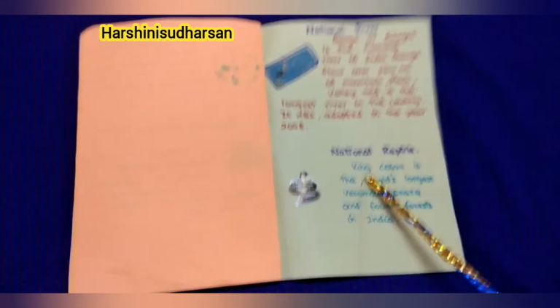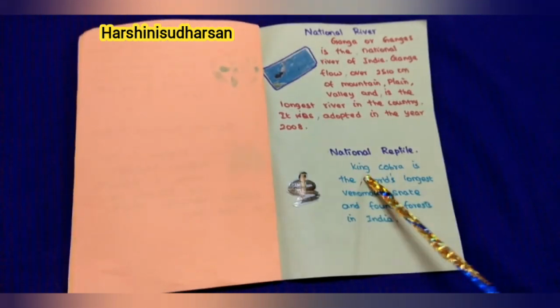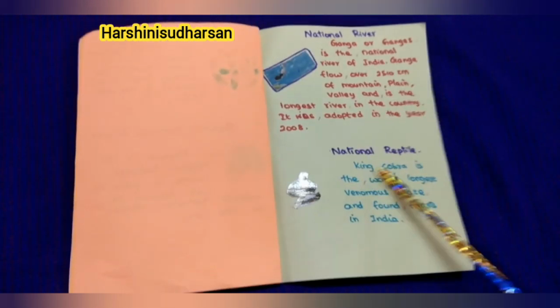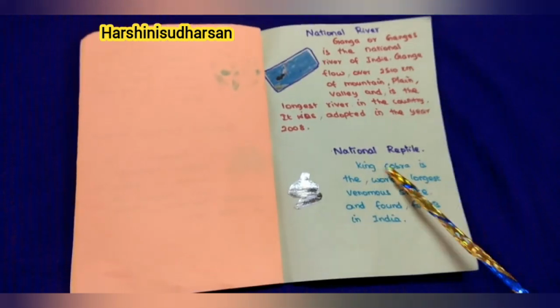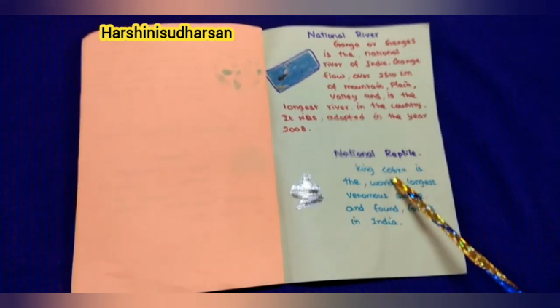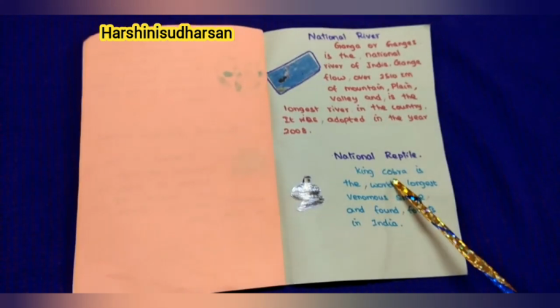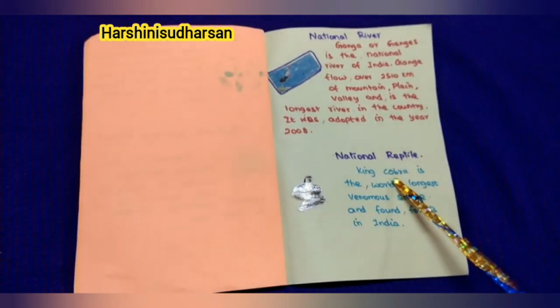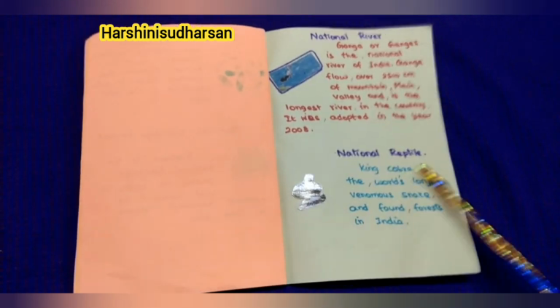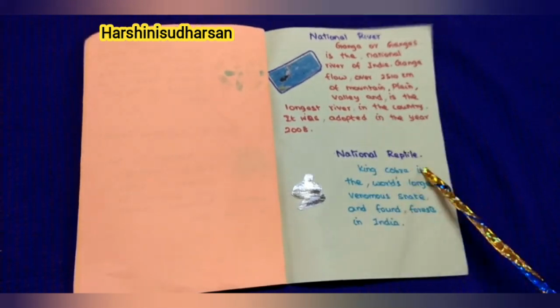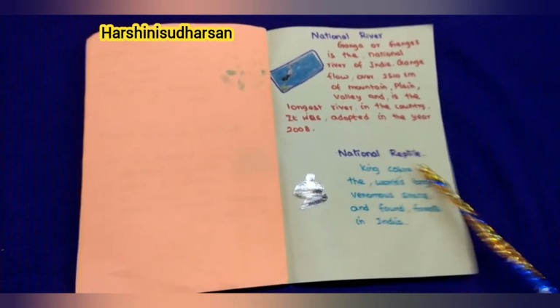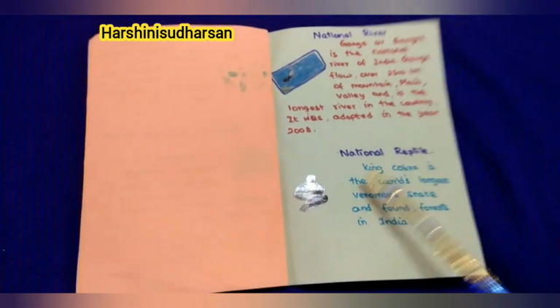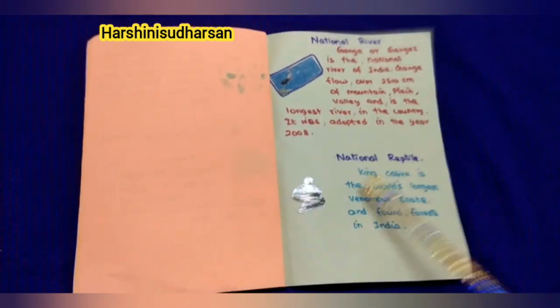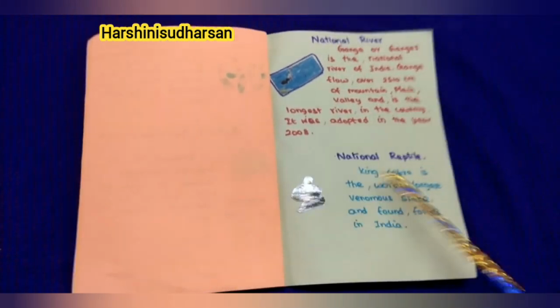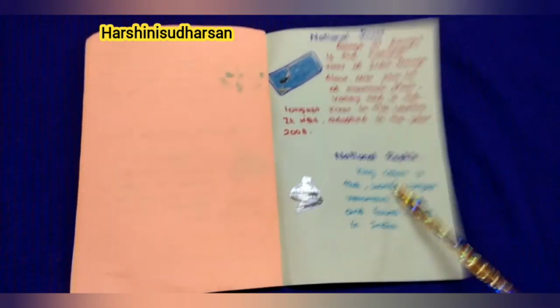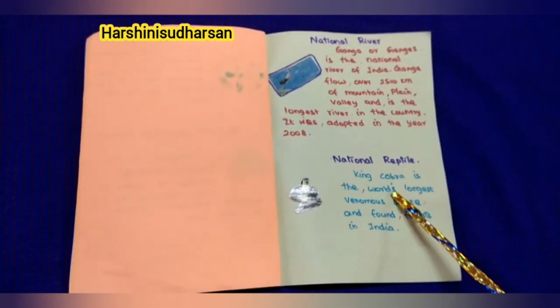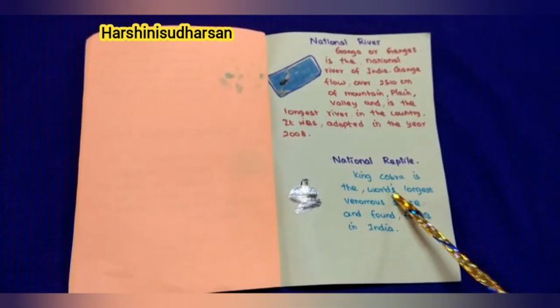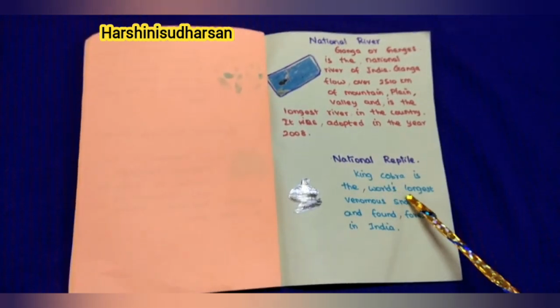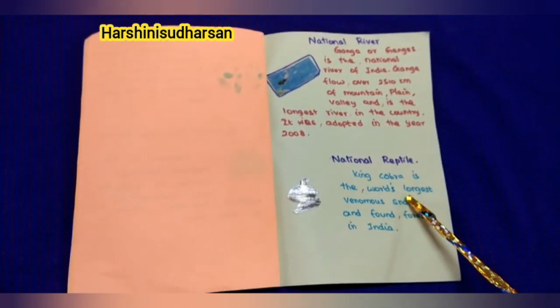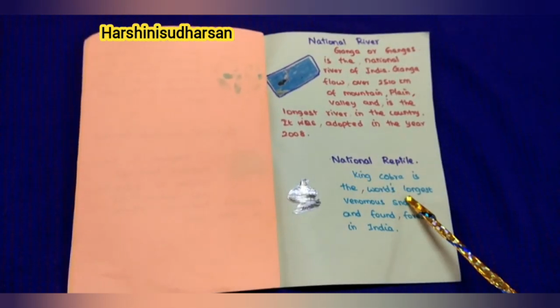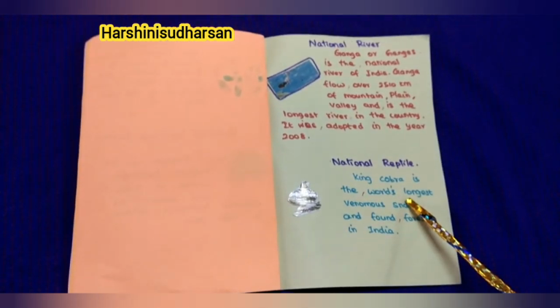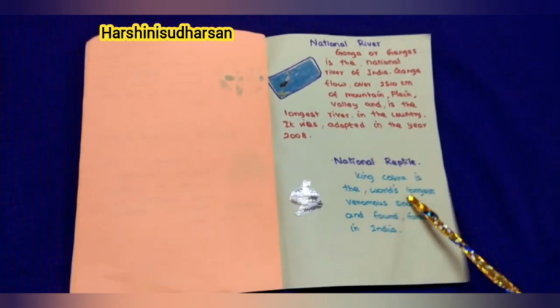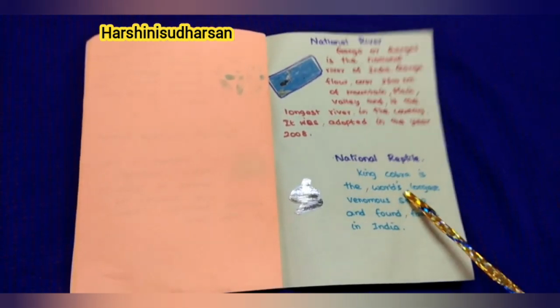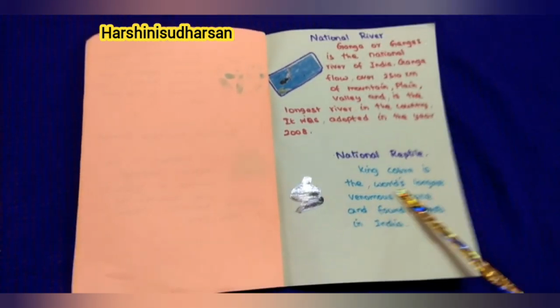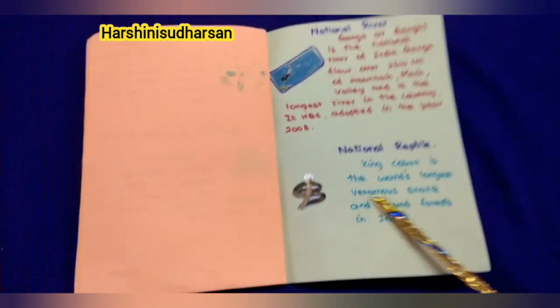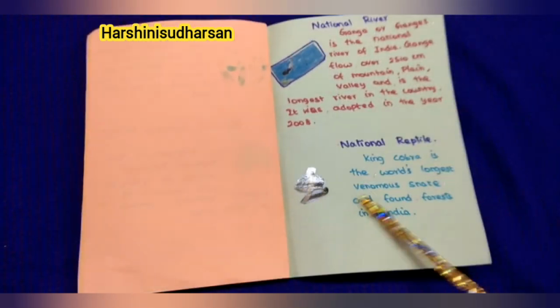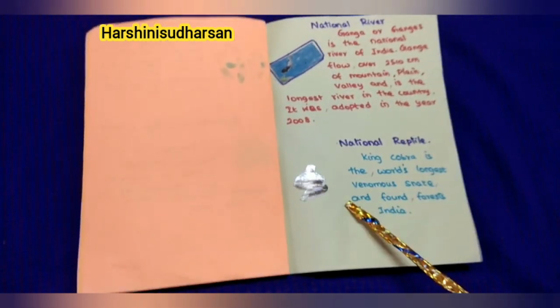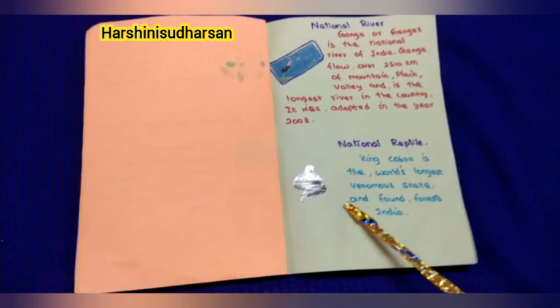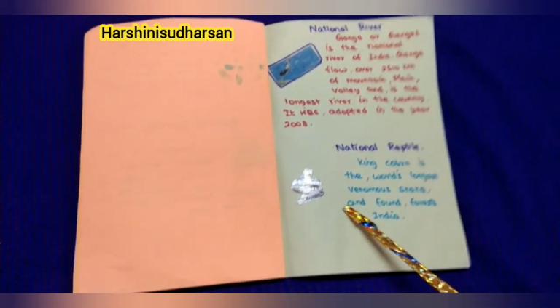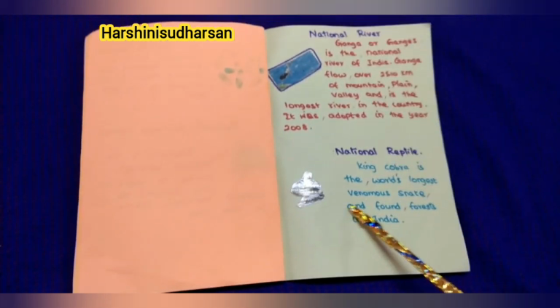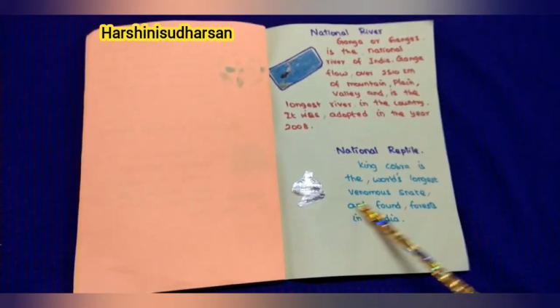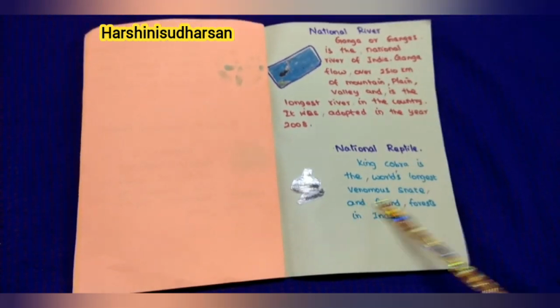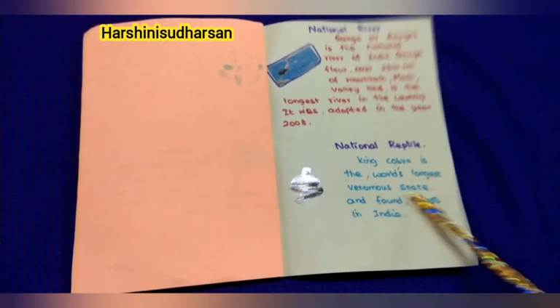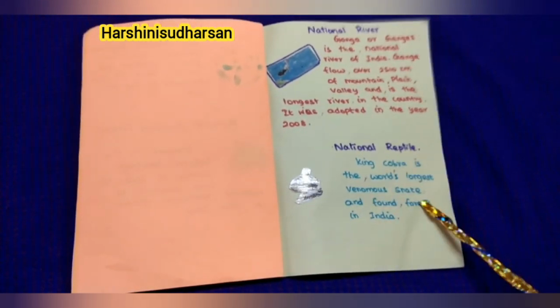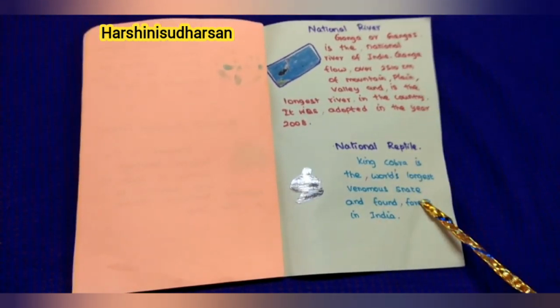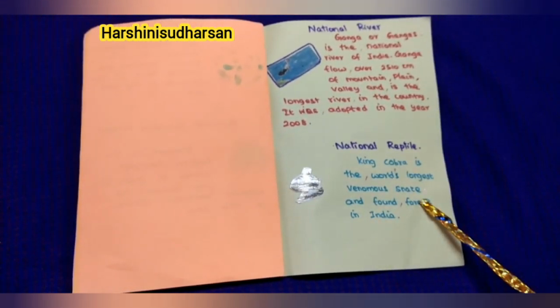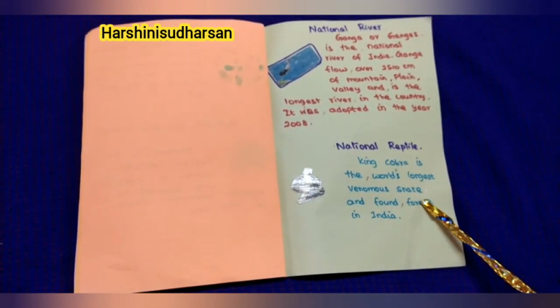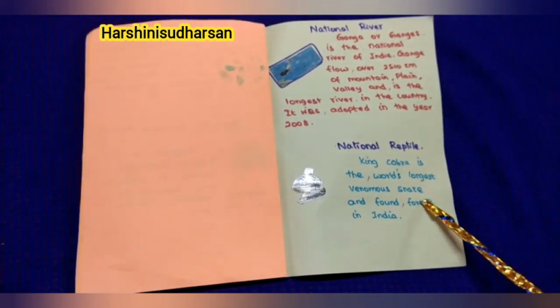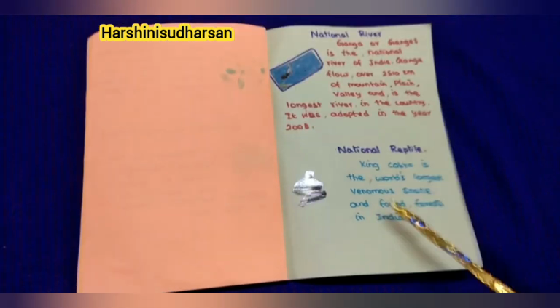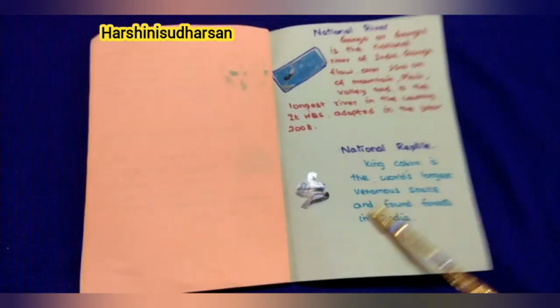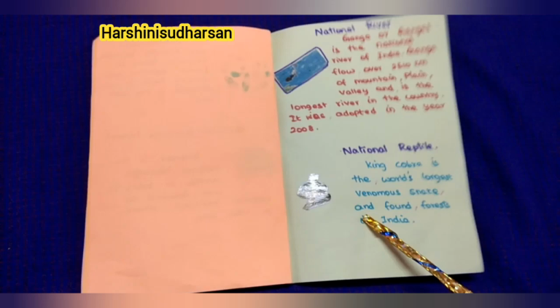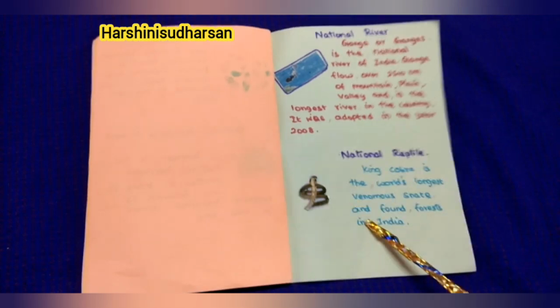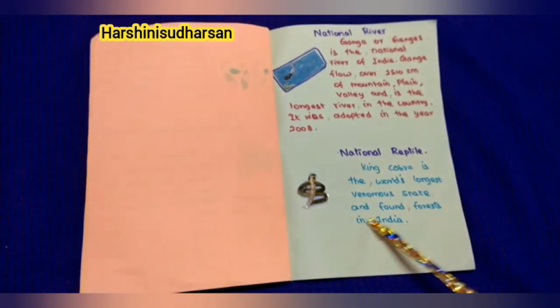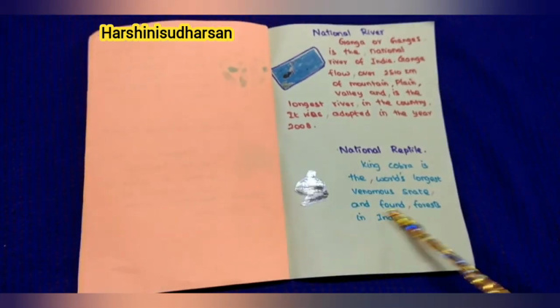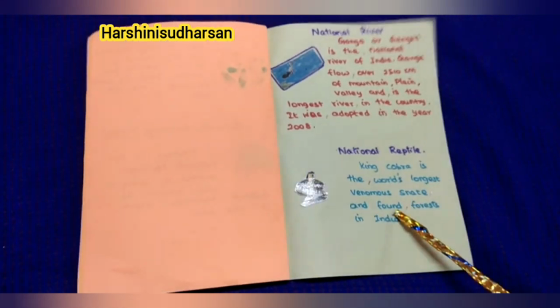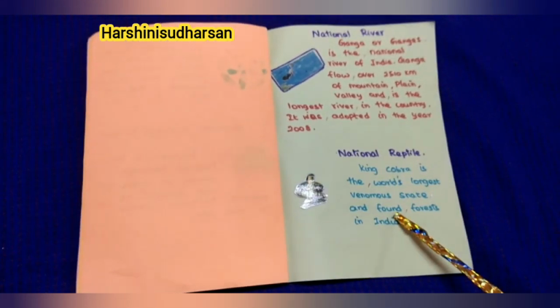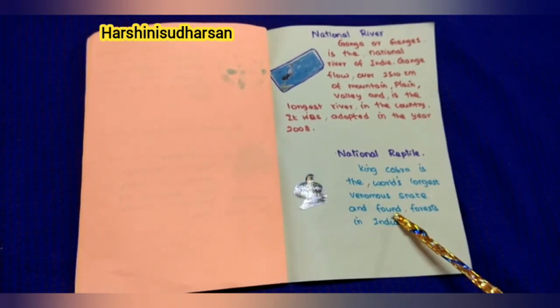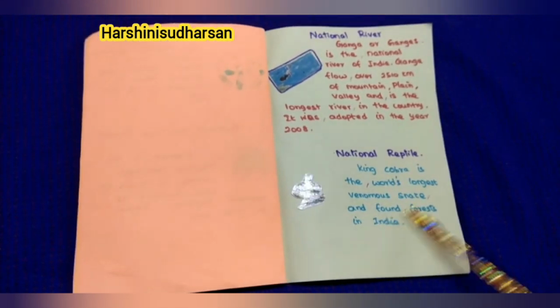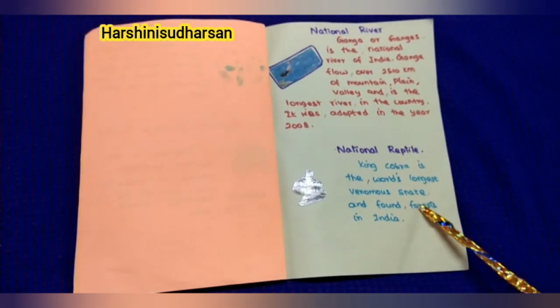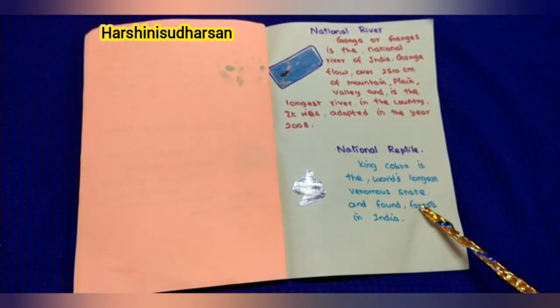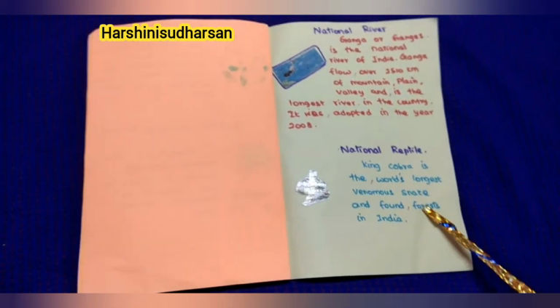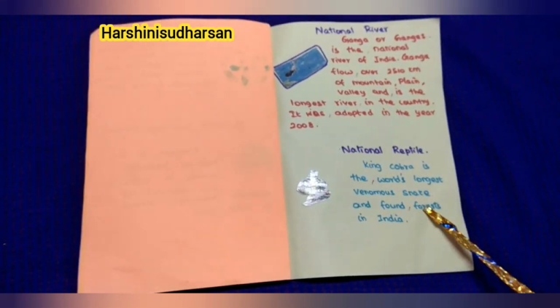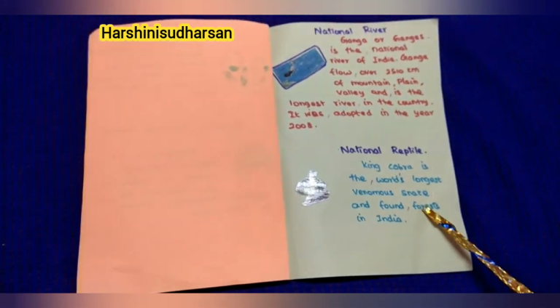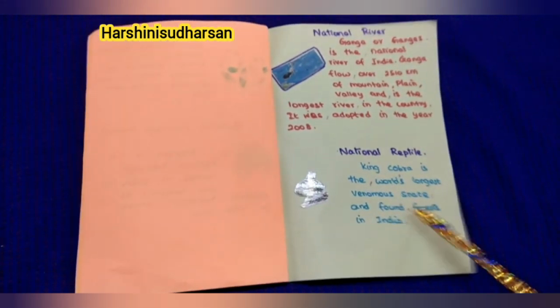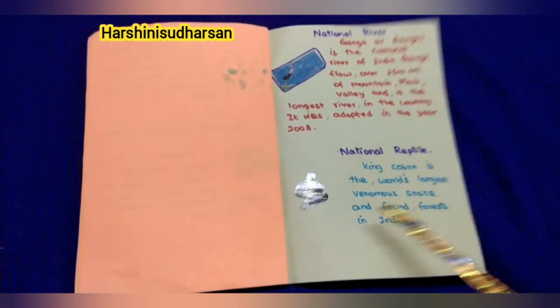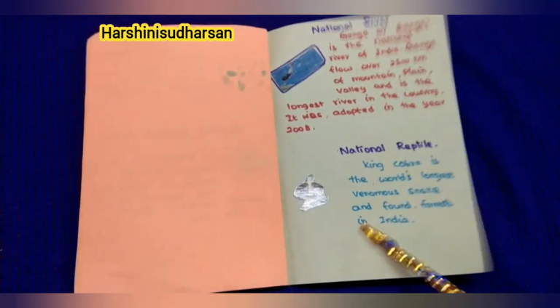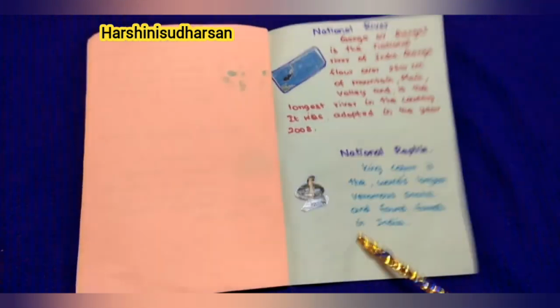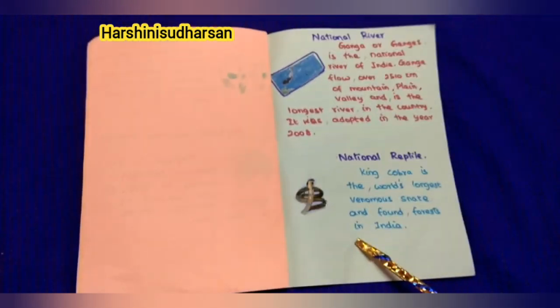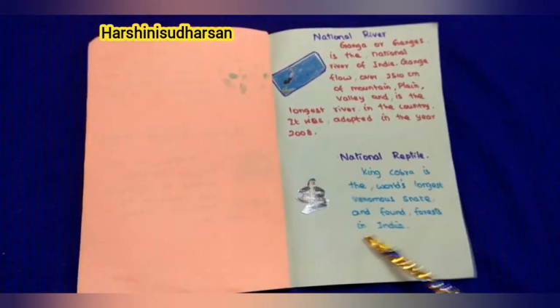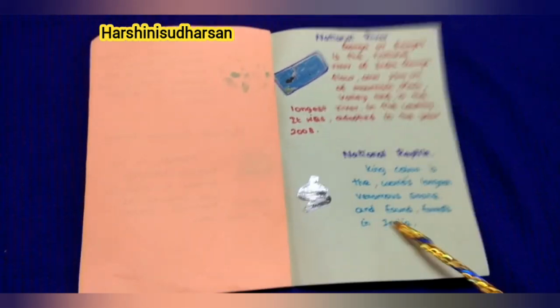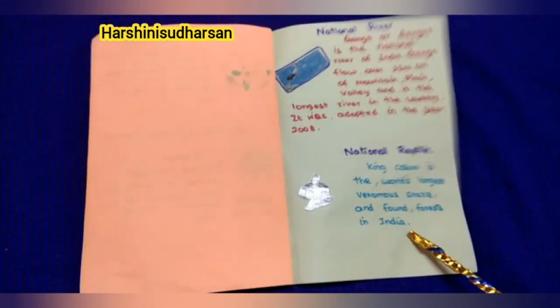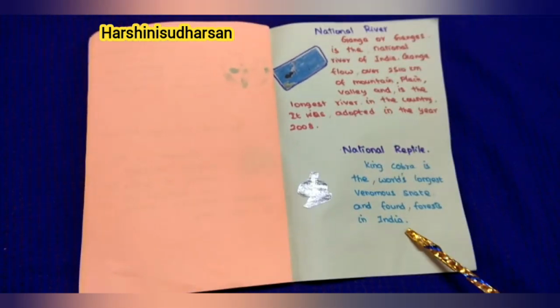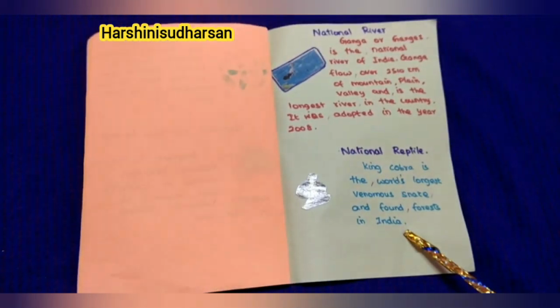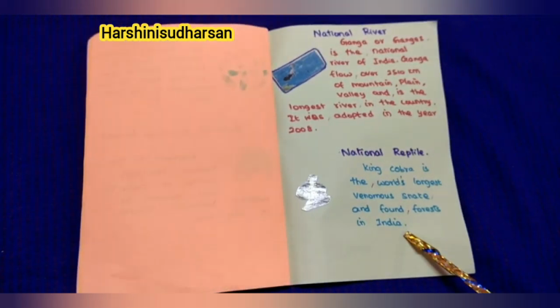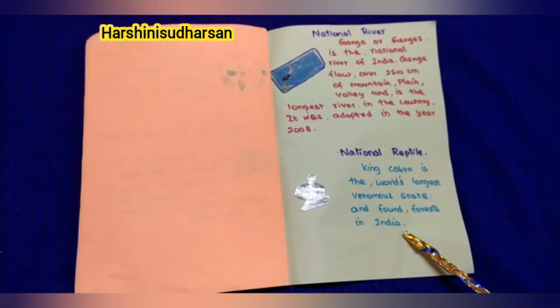Next, our national reptile: King cobra. King cobra is the world's longest venomous snake and is found in forests in India.